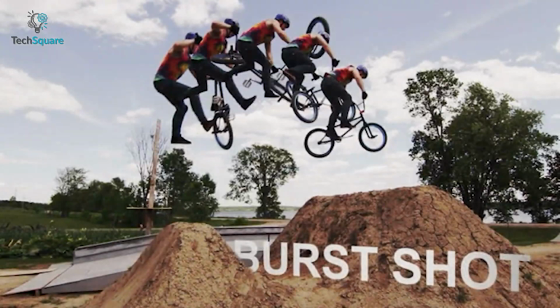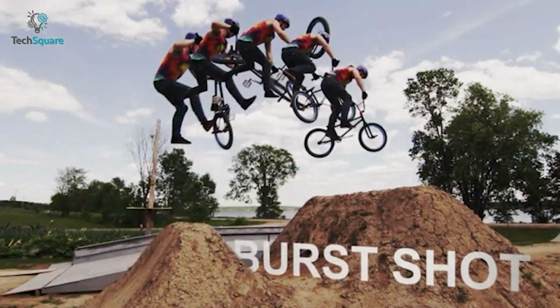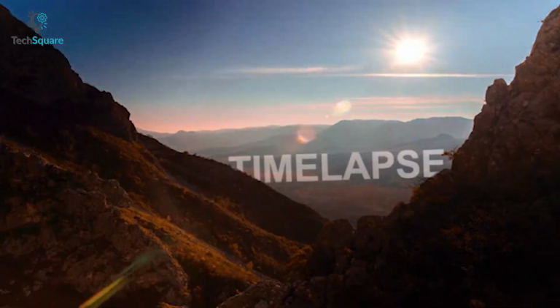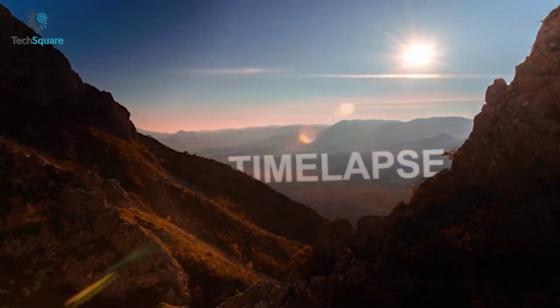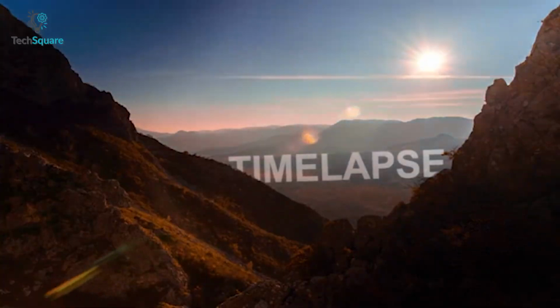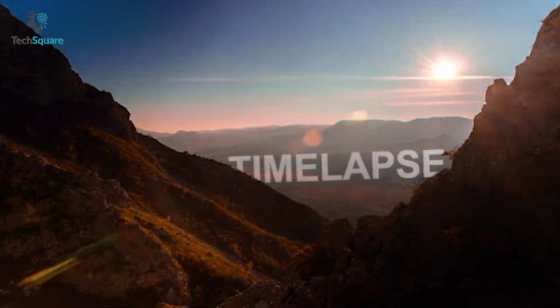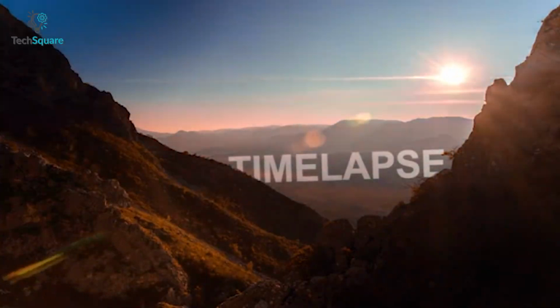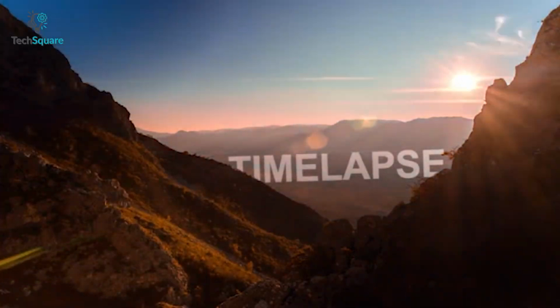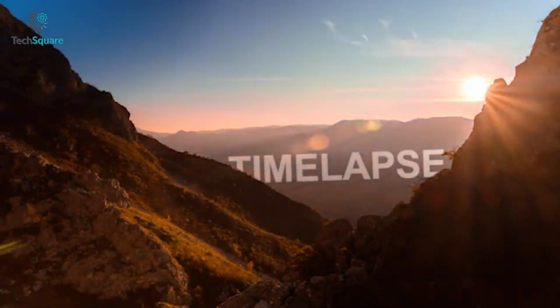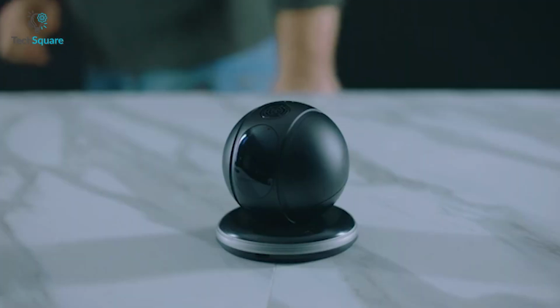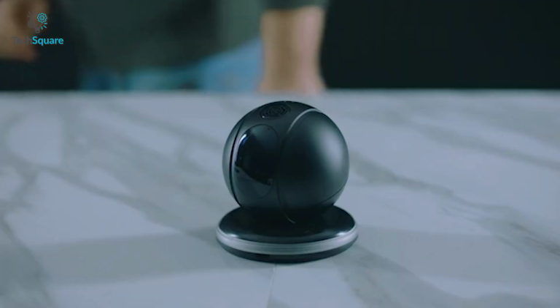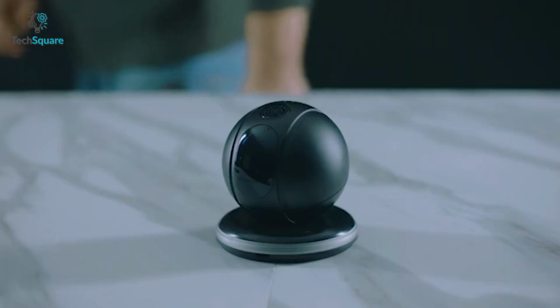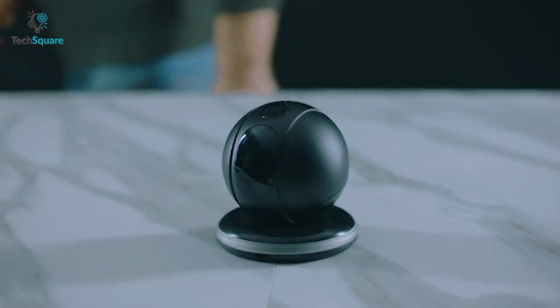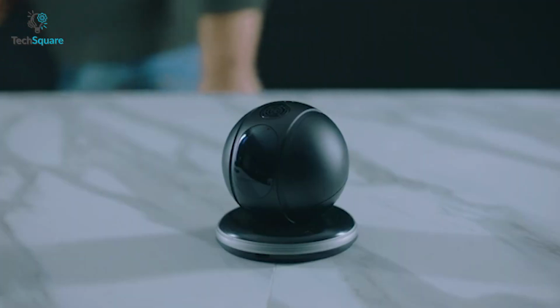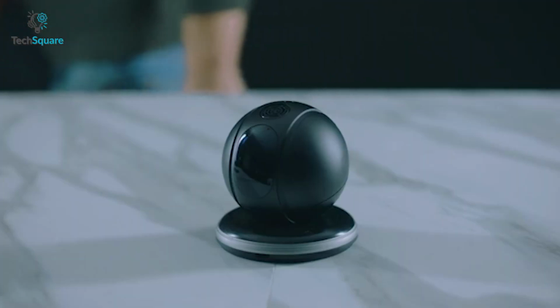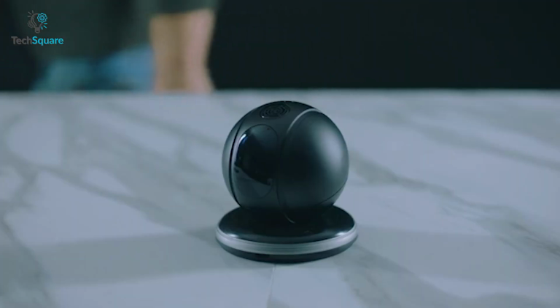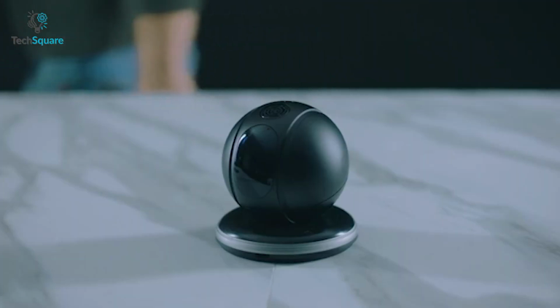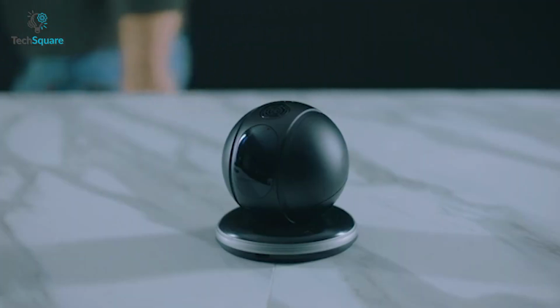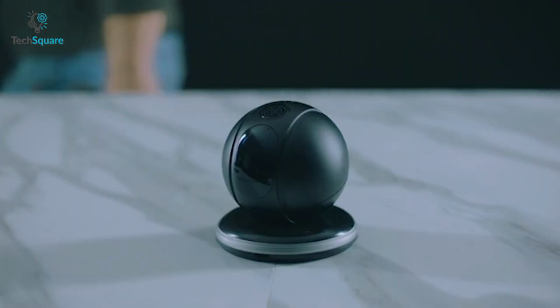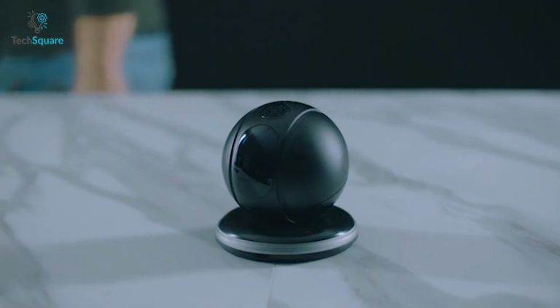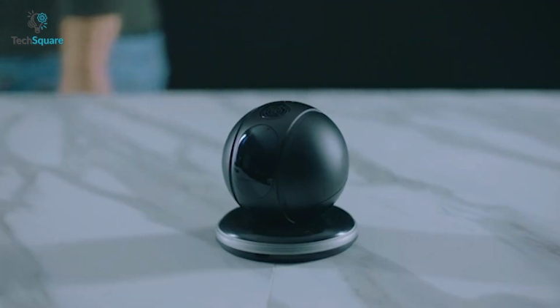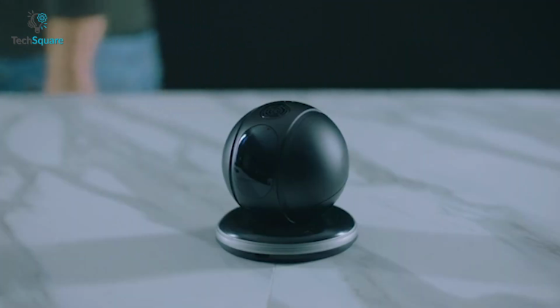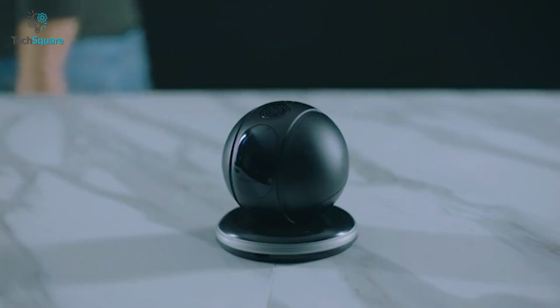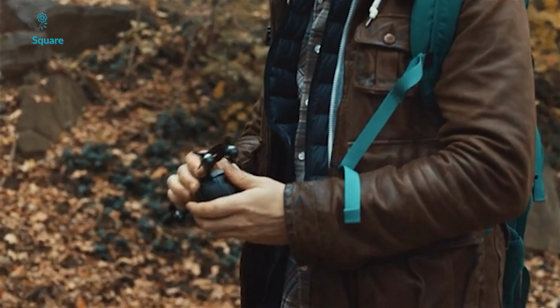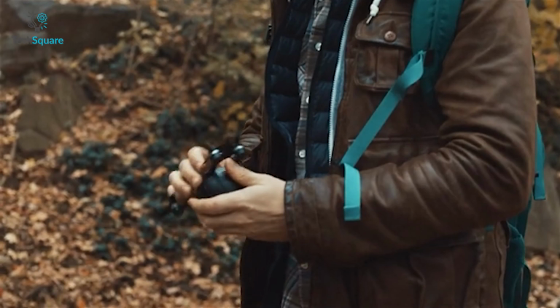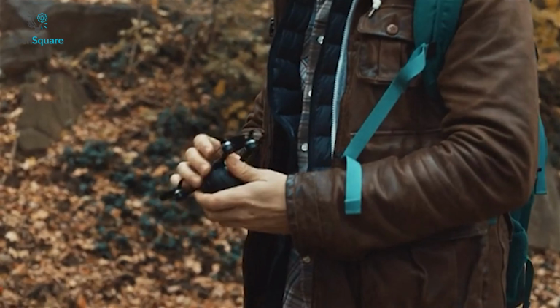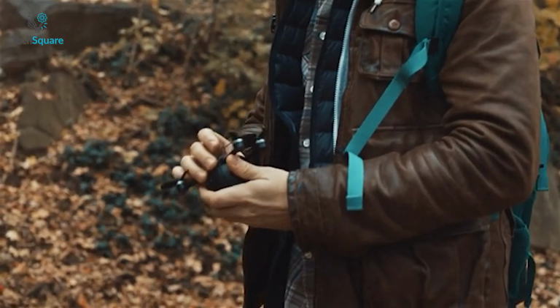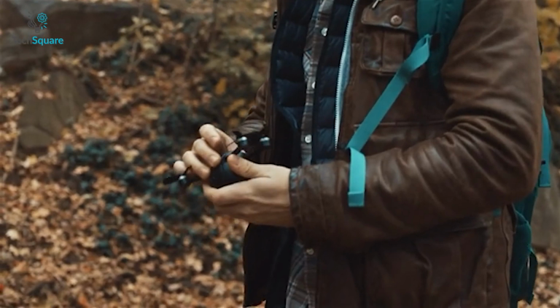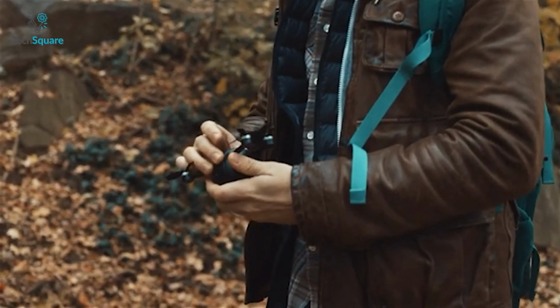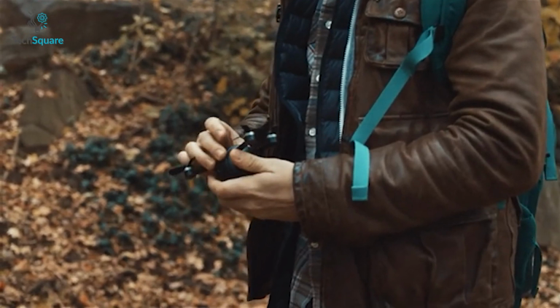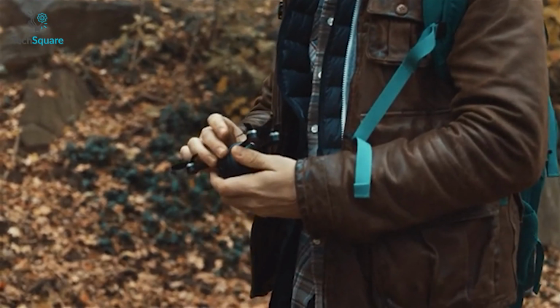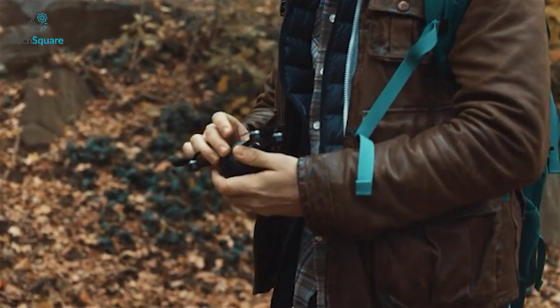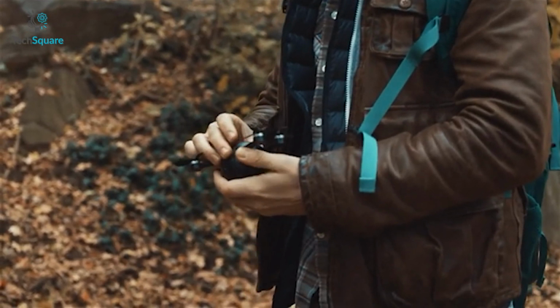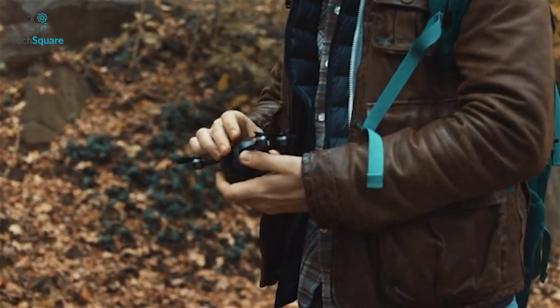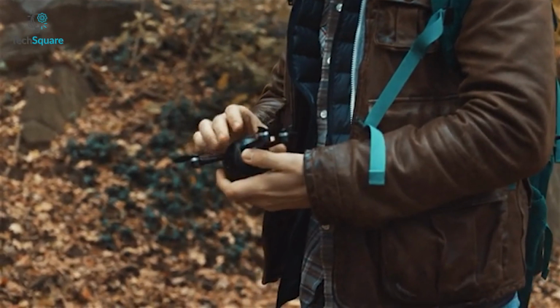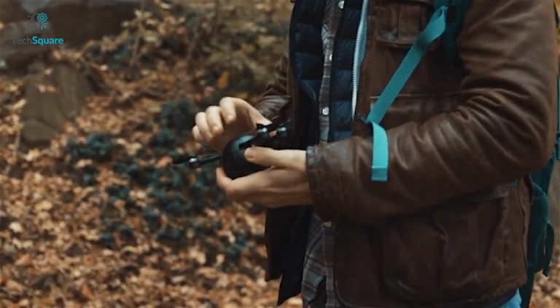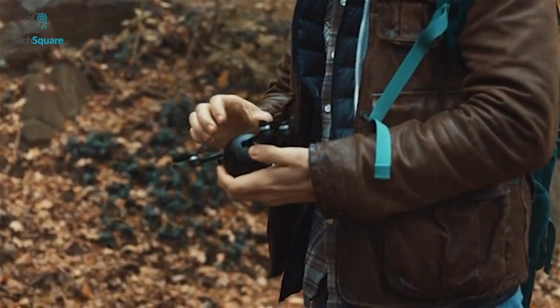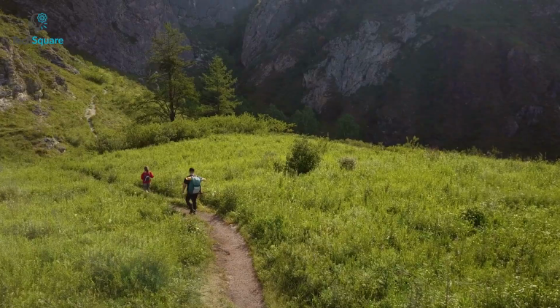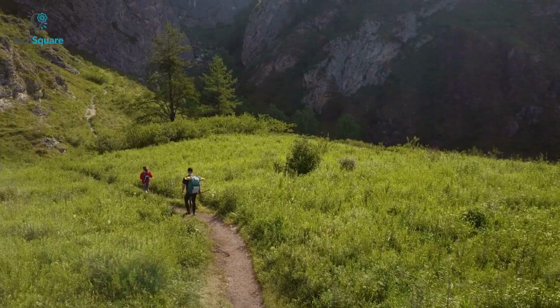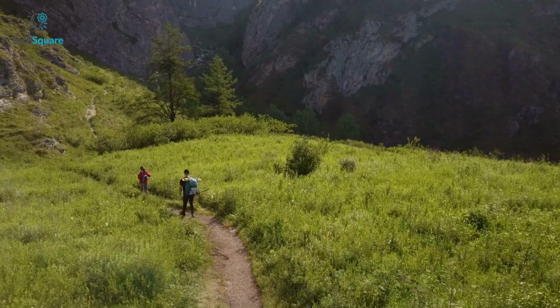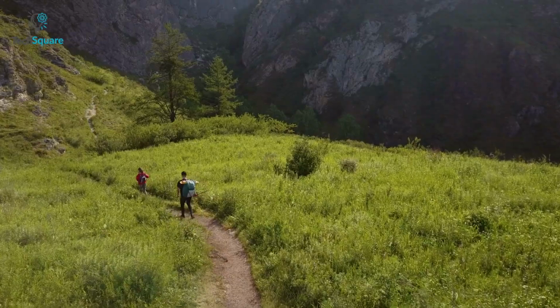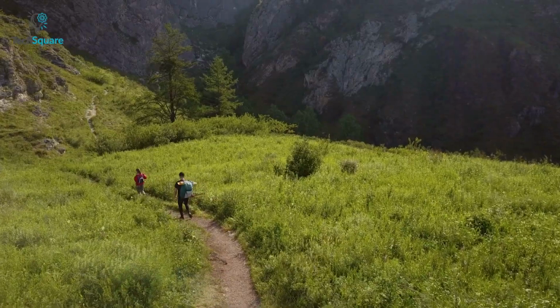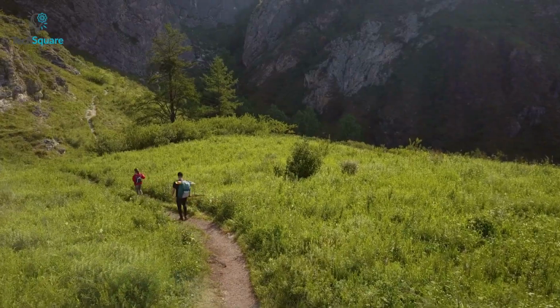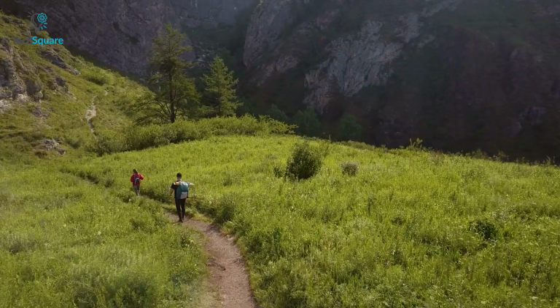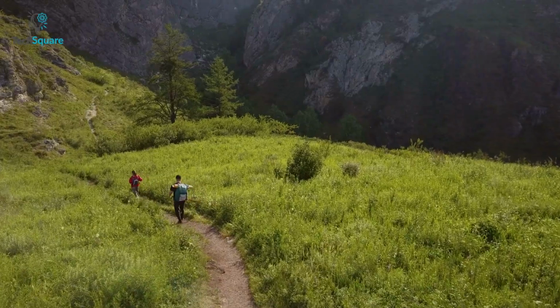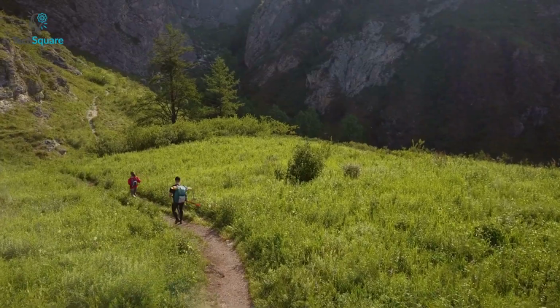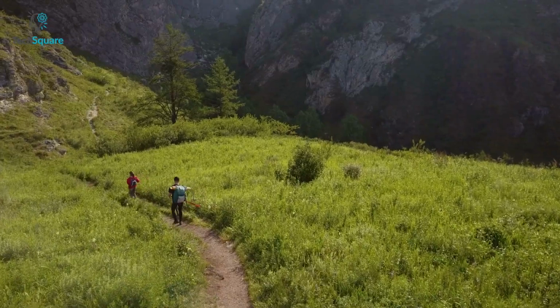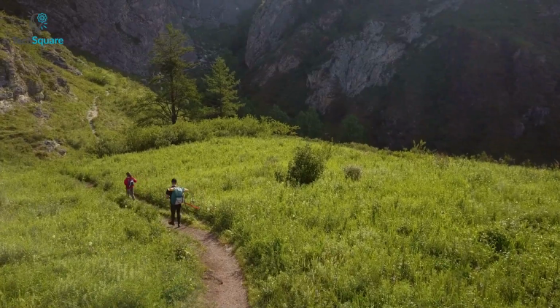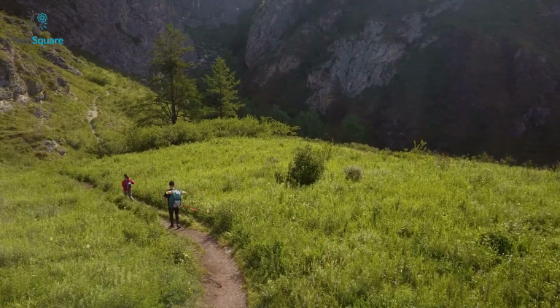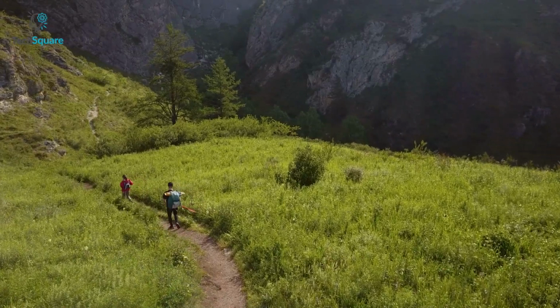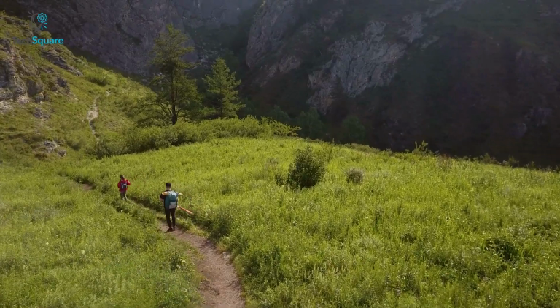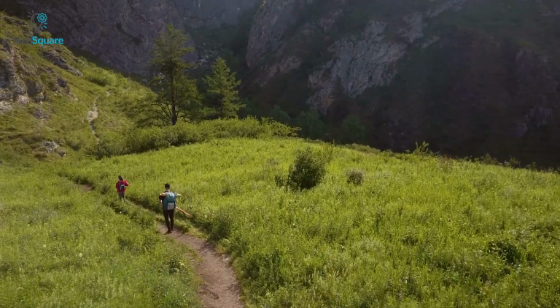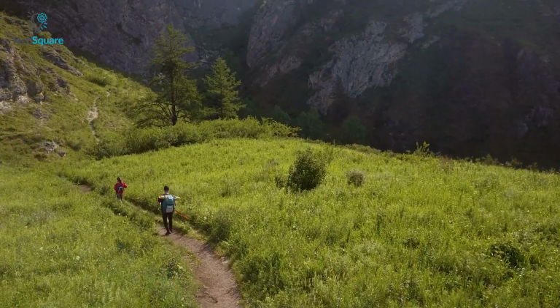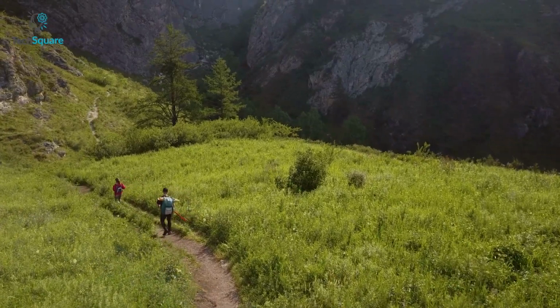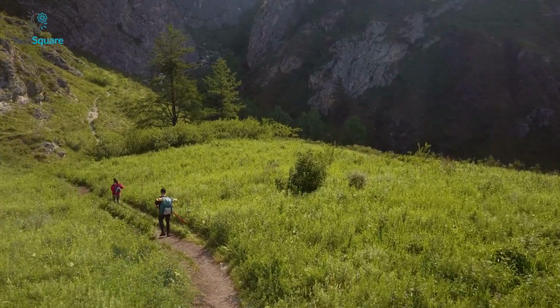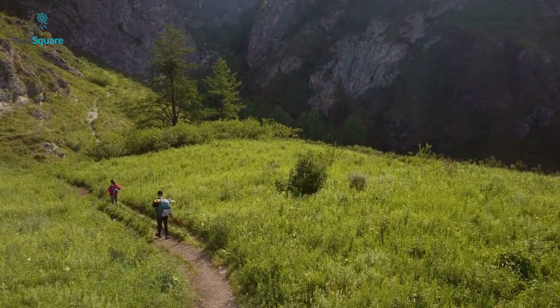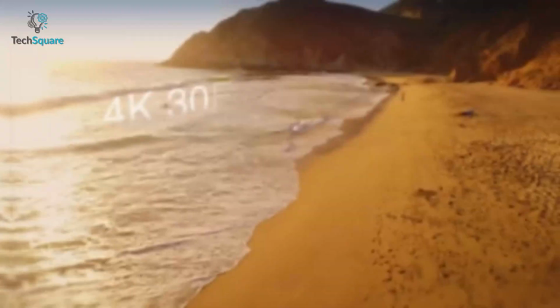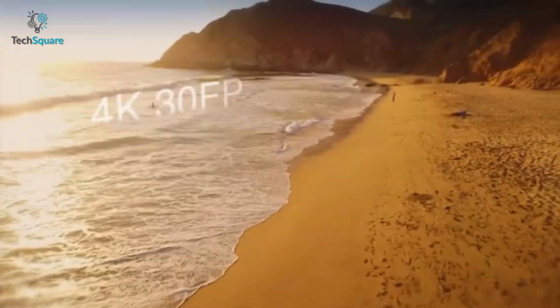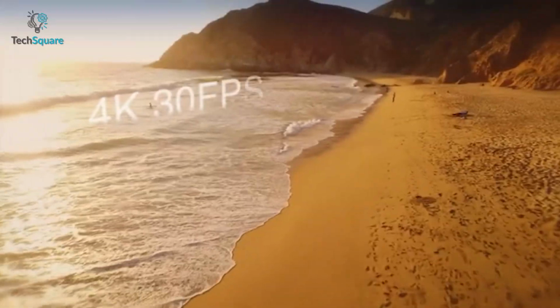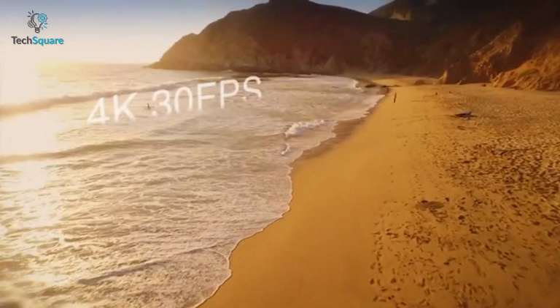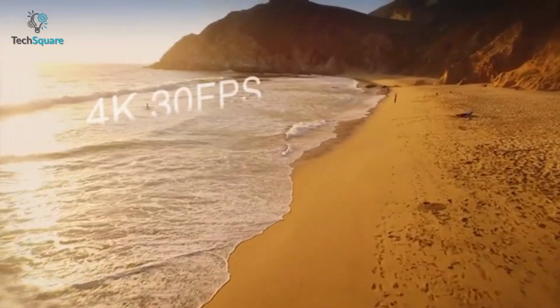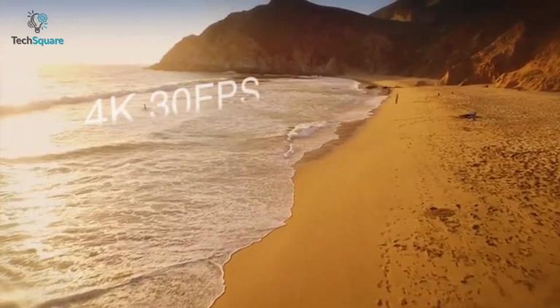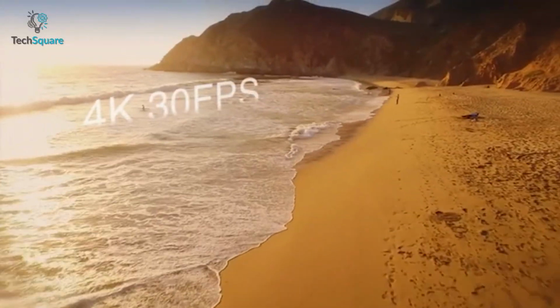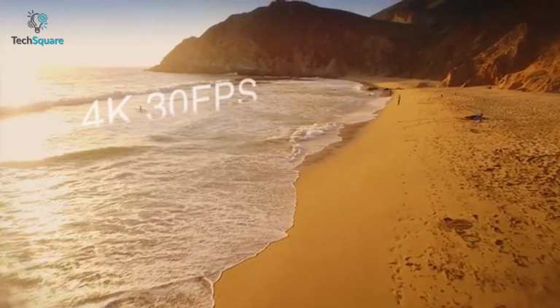Pitta also boasts features like burst shot, time lapse, live streaming, and more. With a 4K camera, you can record vivid and detailed videos at 30 fps.